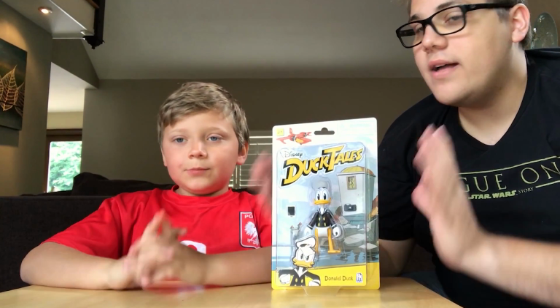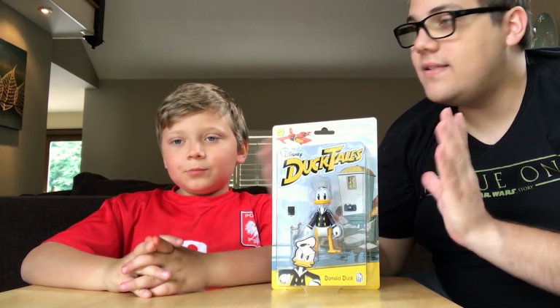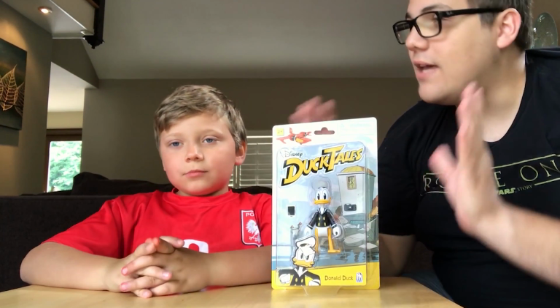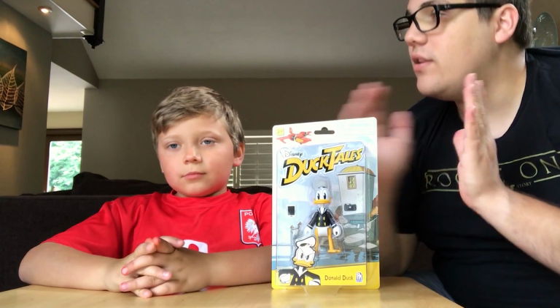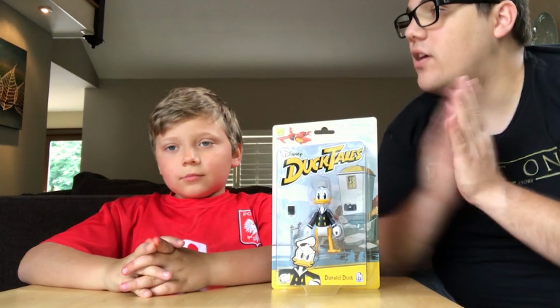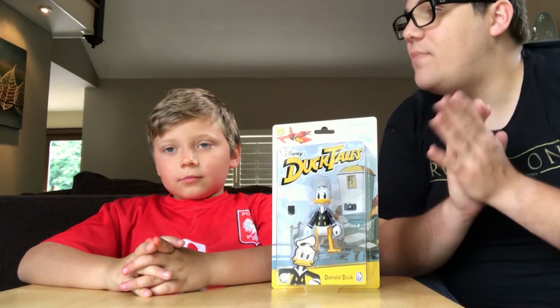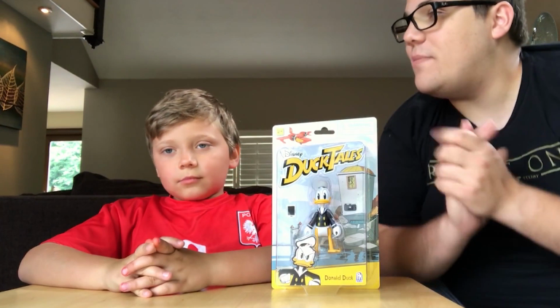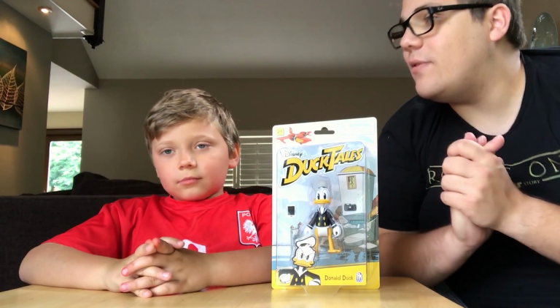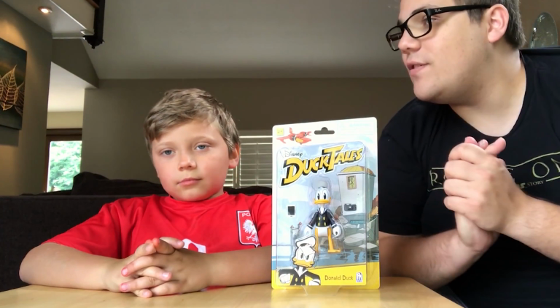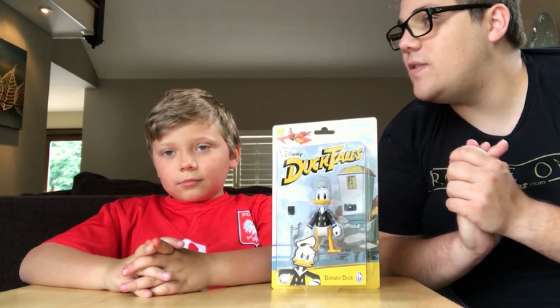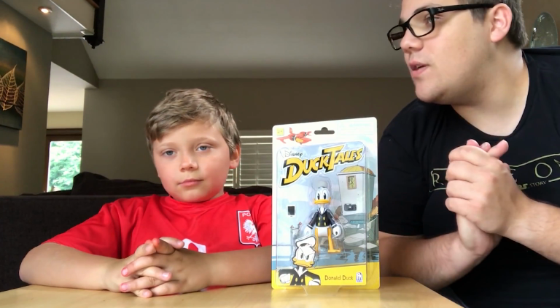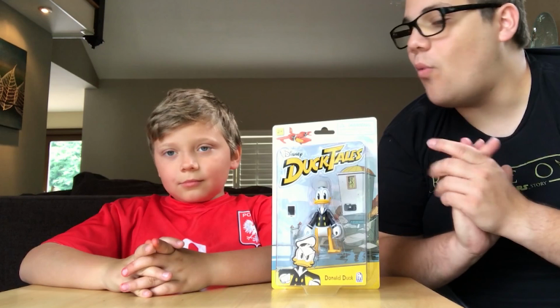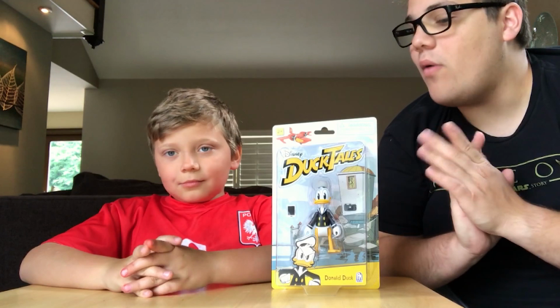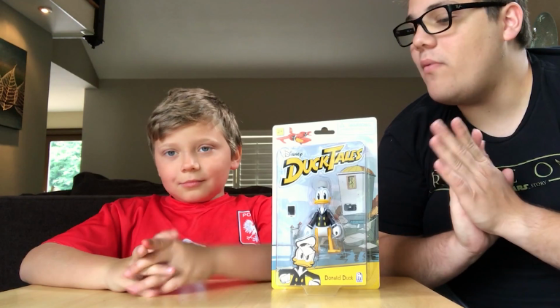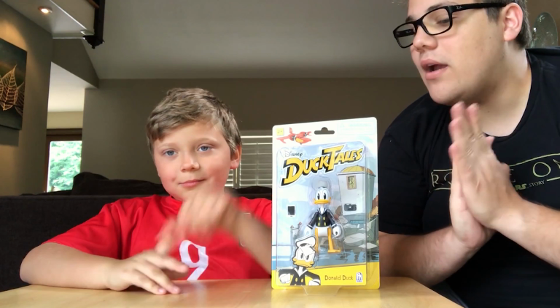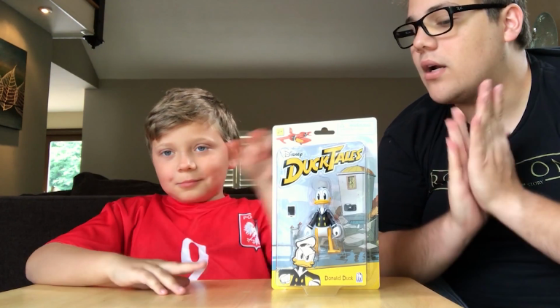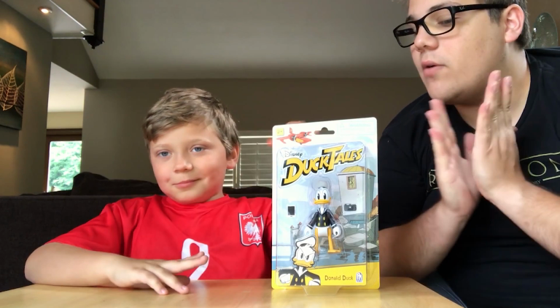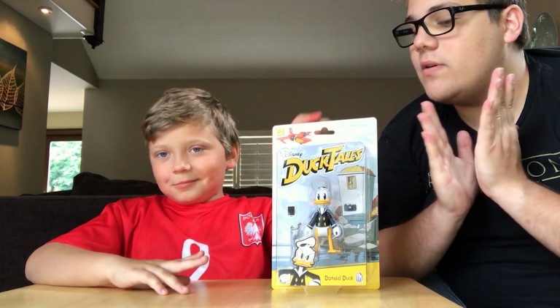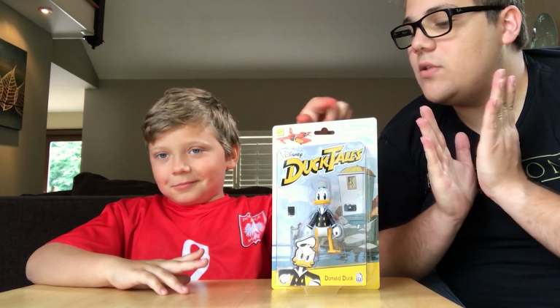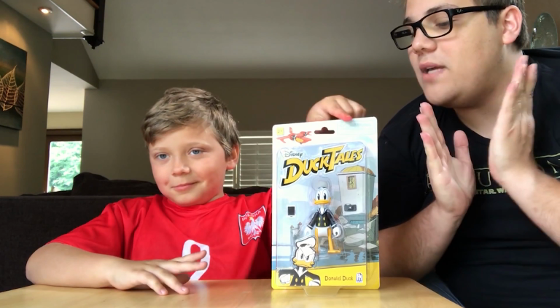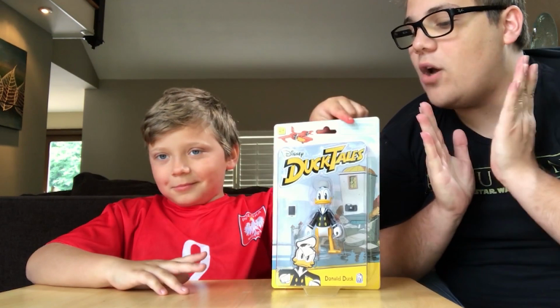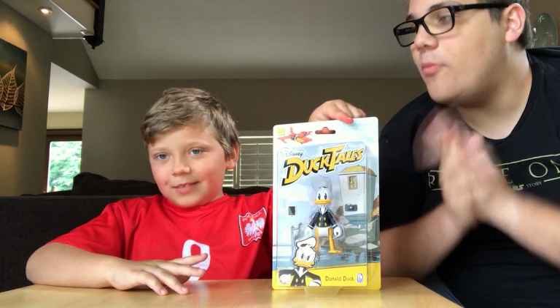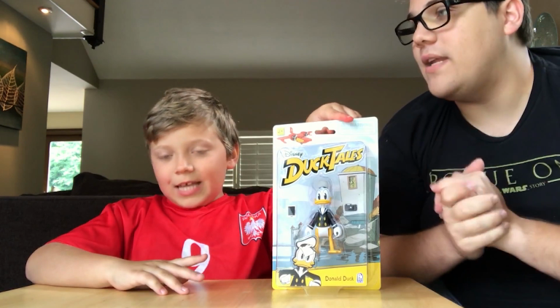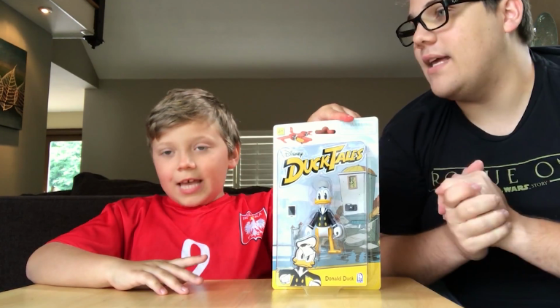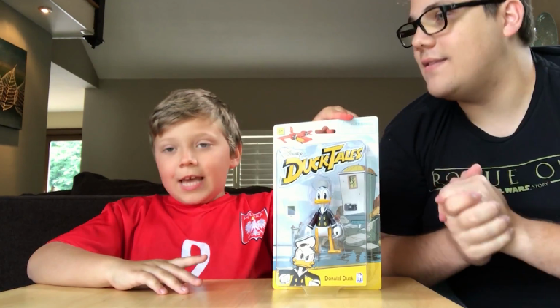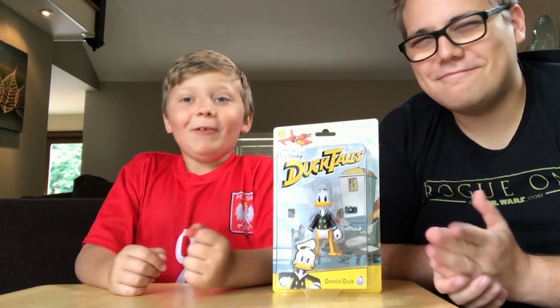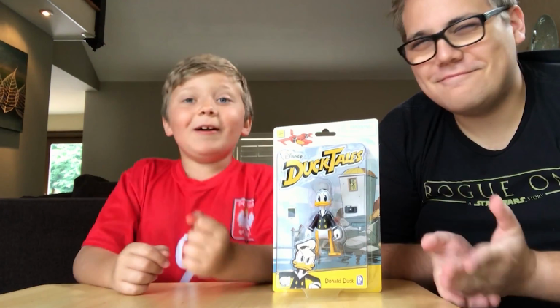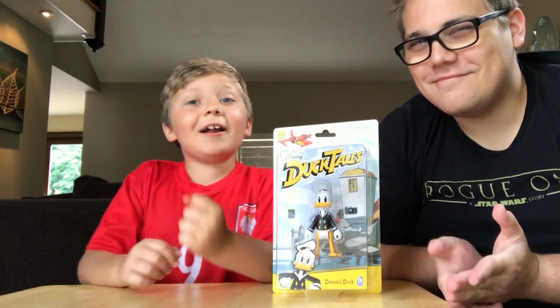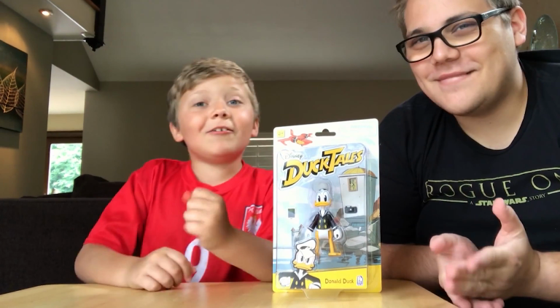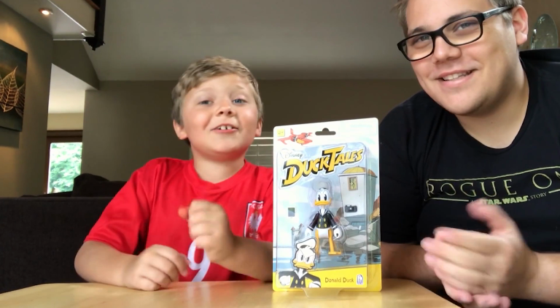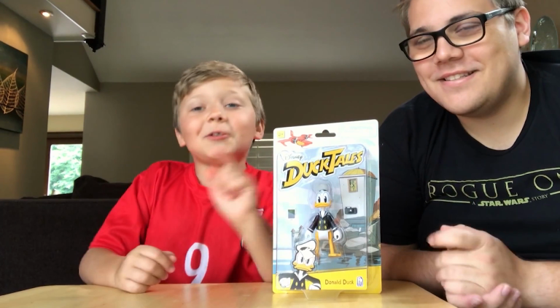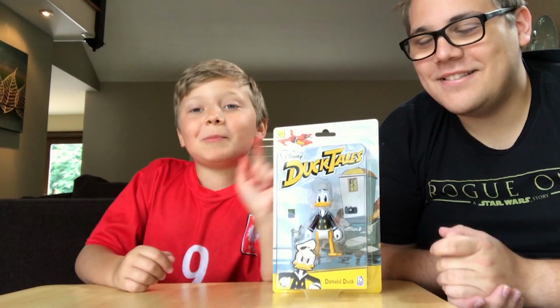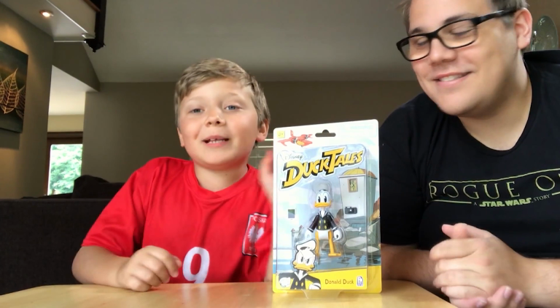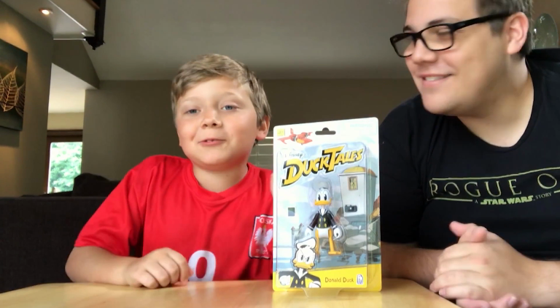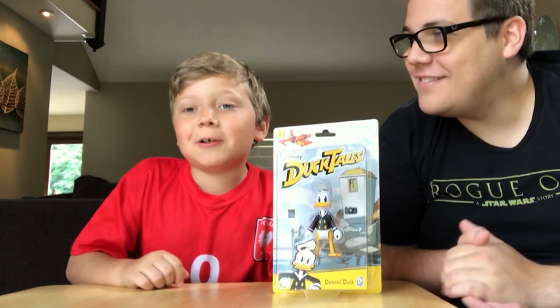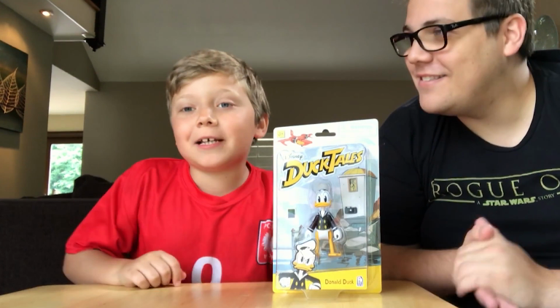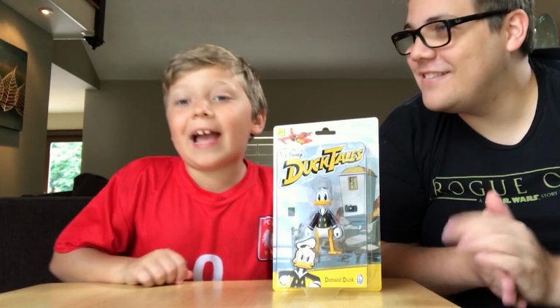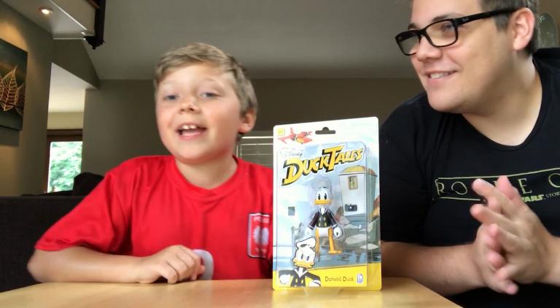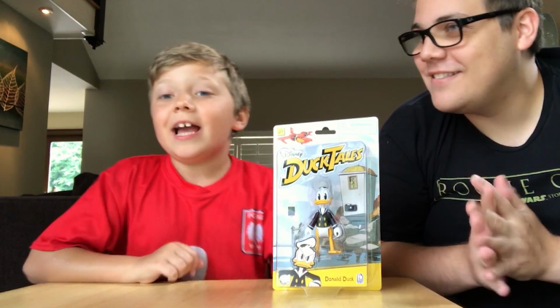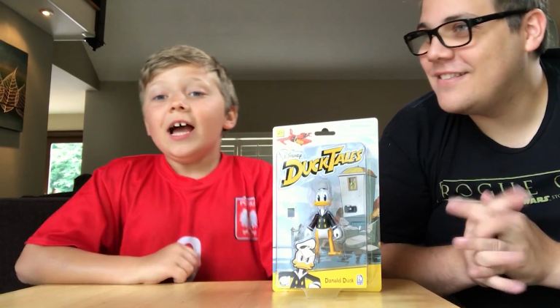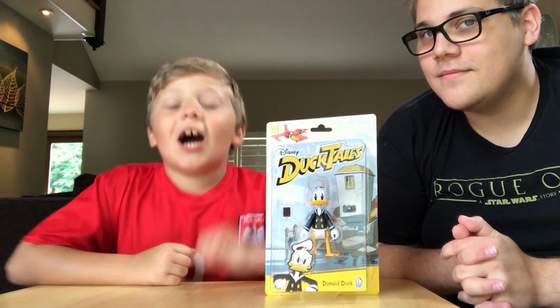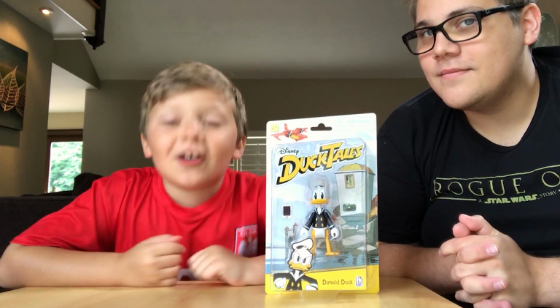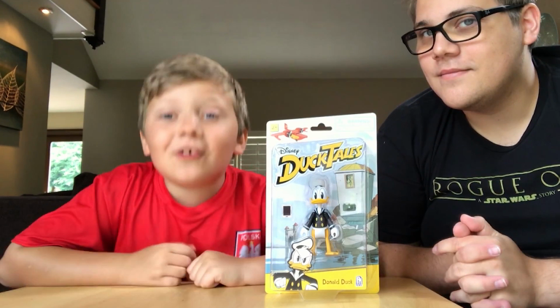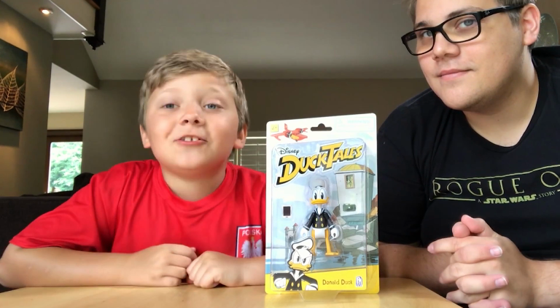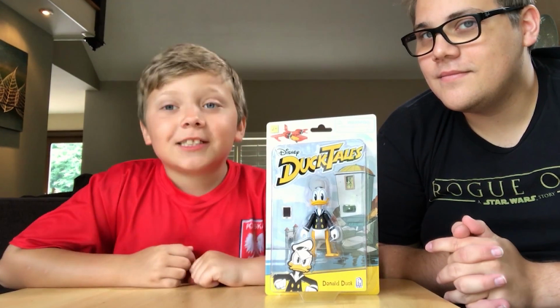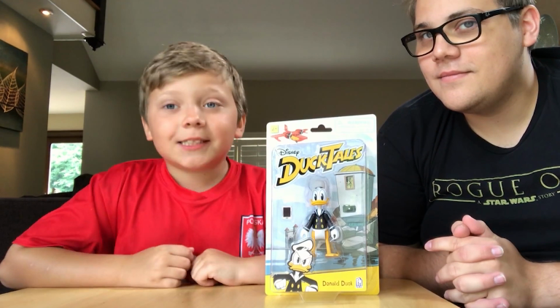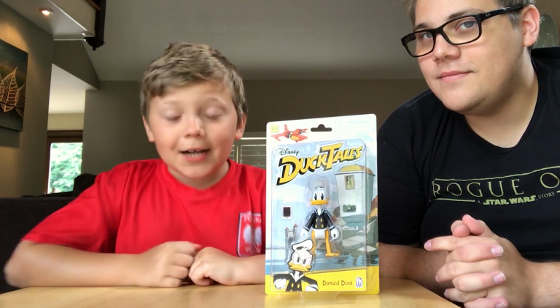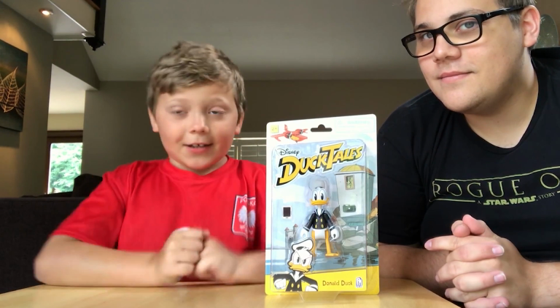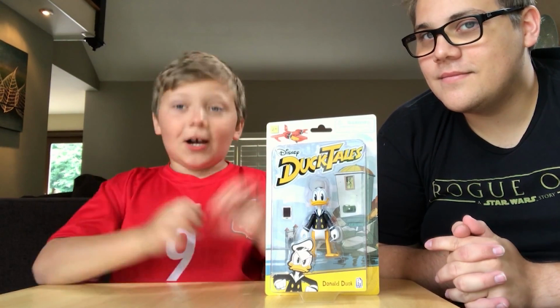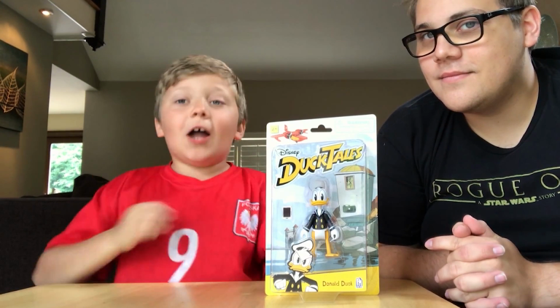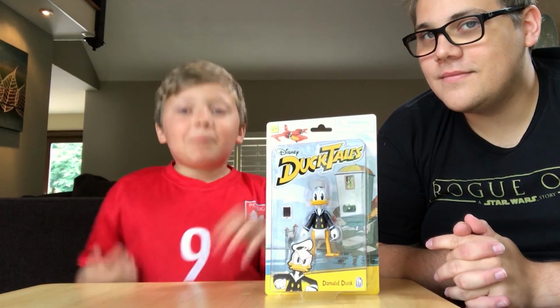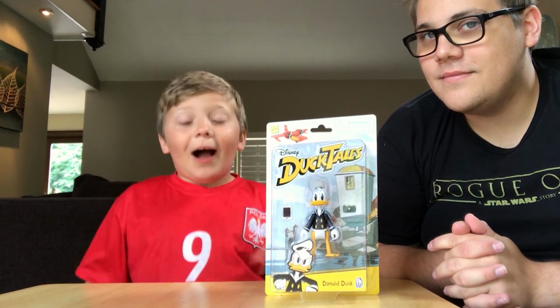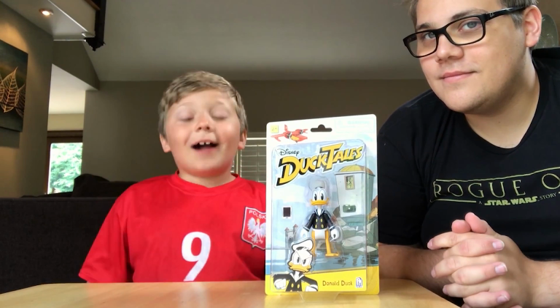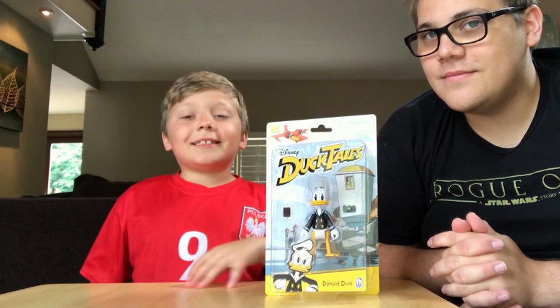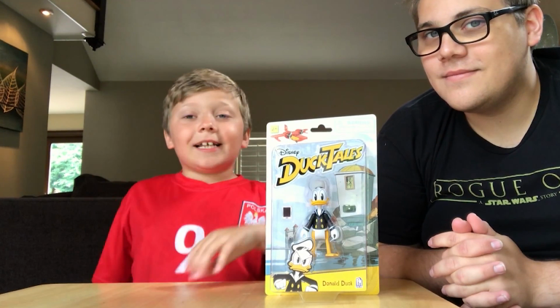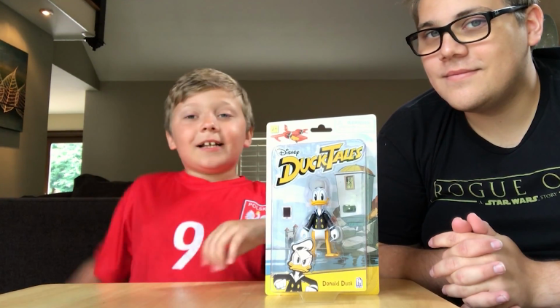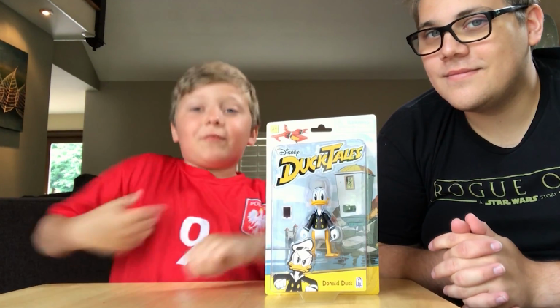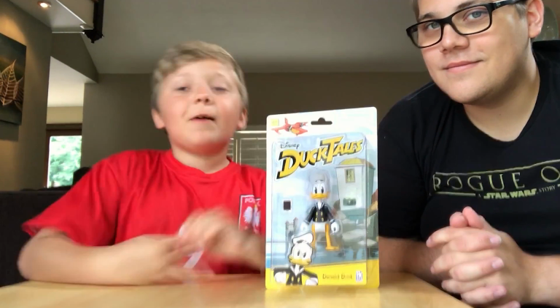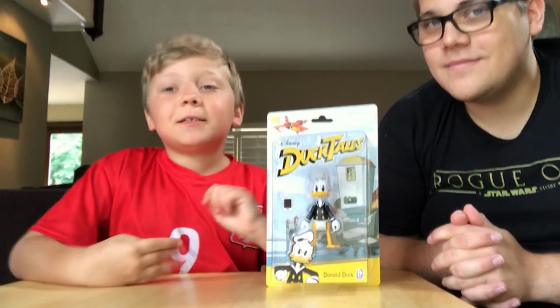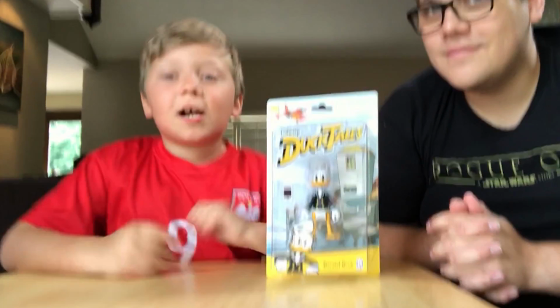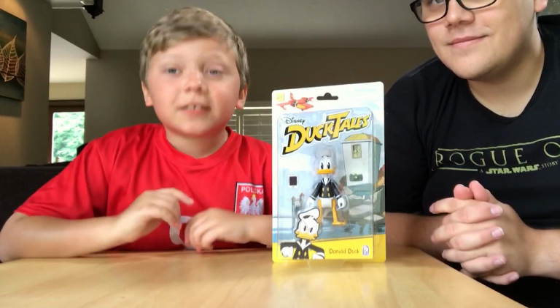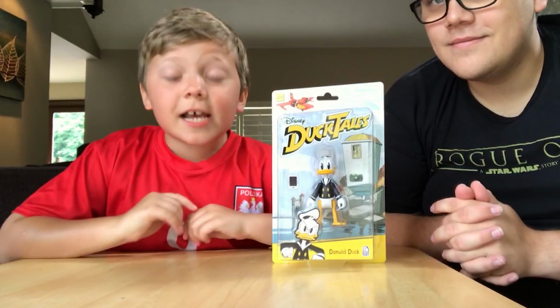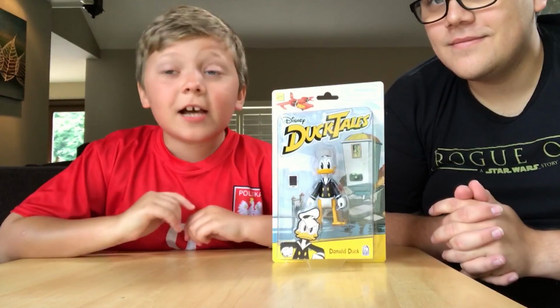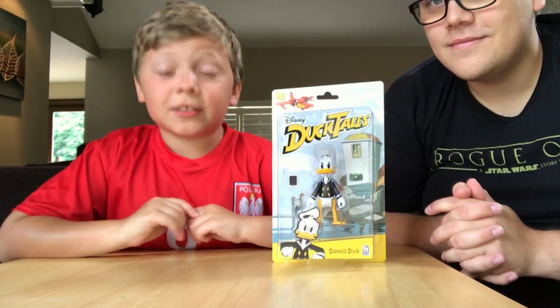Tell the good people of YouTube what we are going to be opening. We are going to be doing a Donald Duck unboxing from DuckTales.